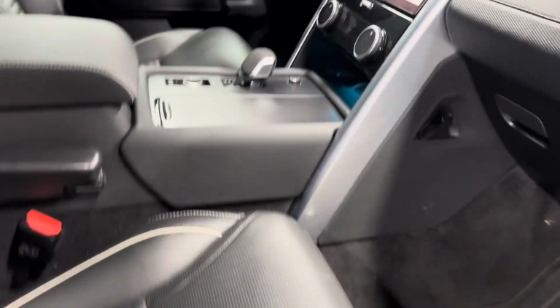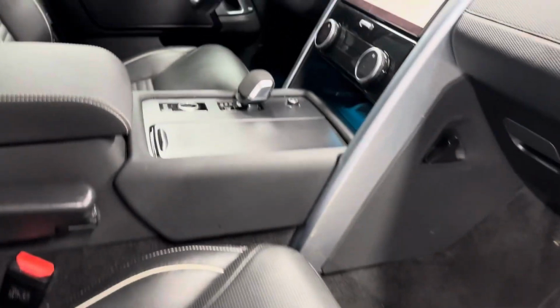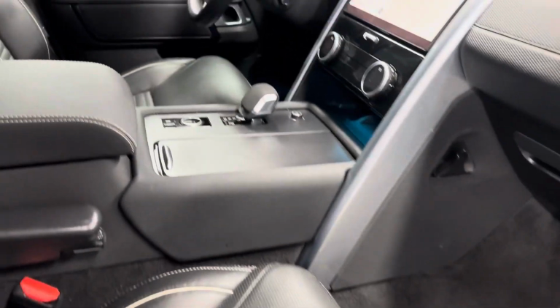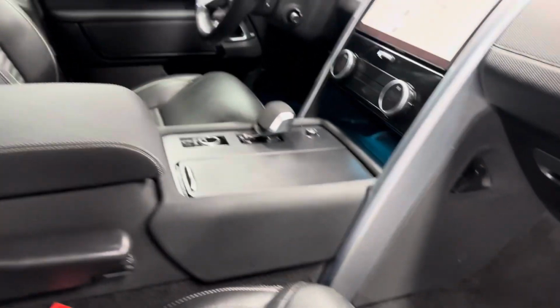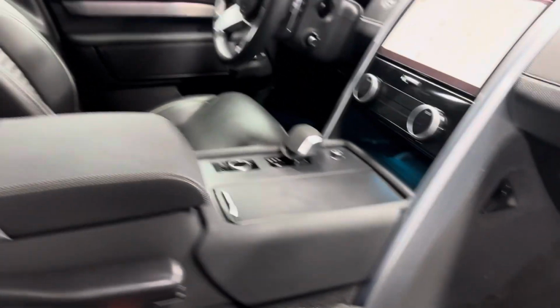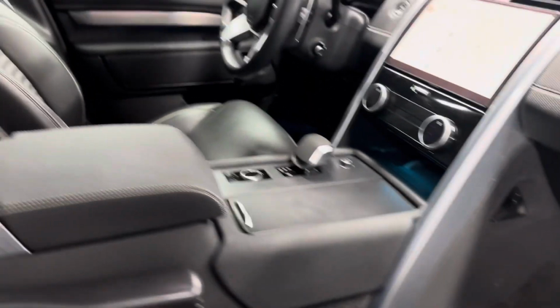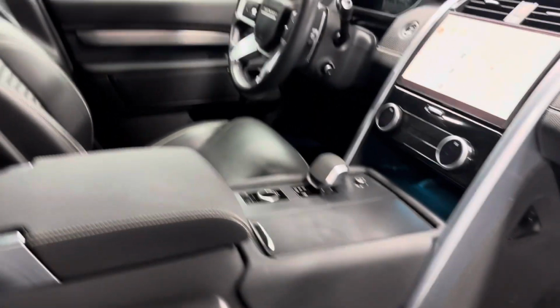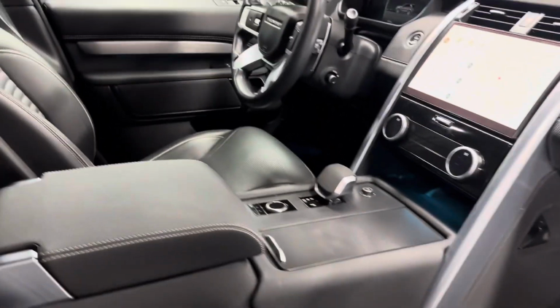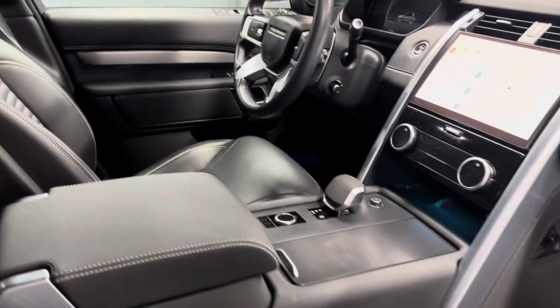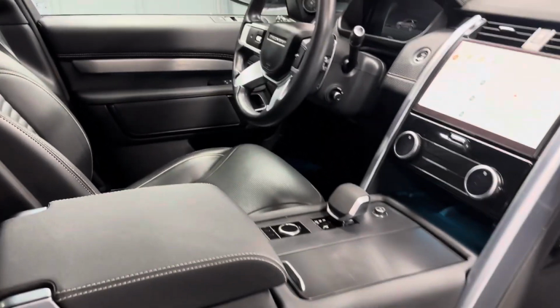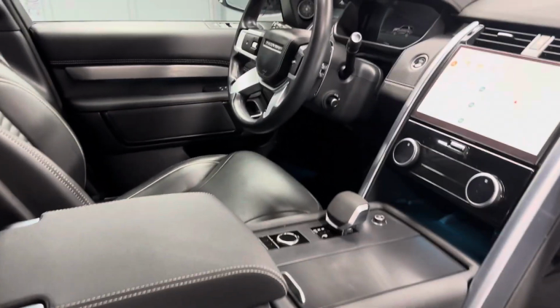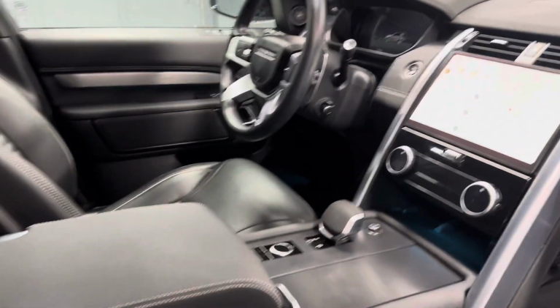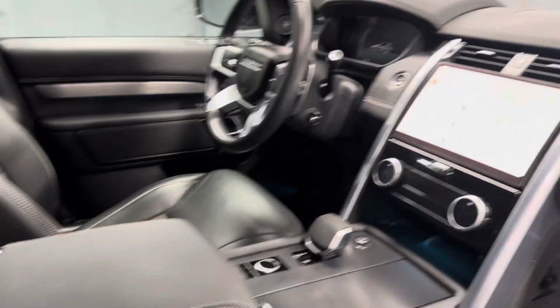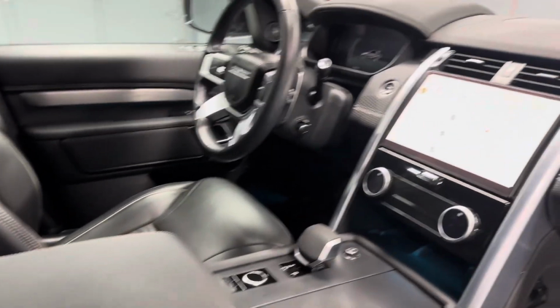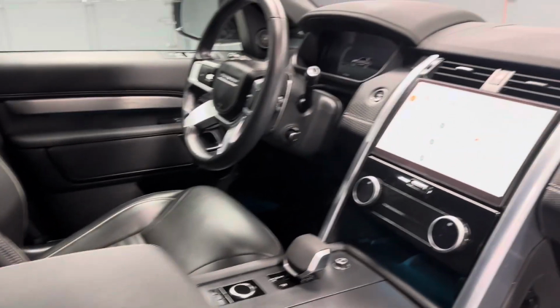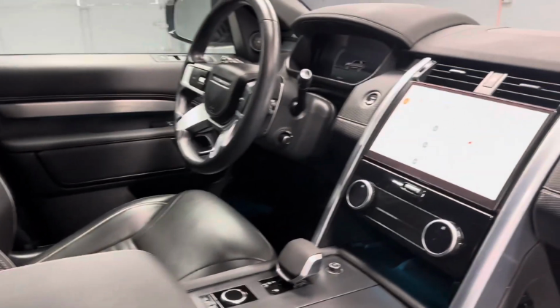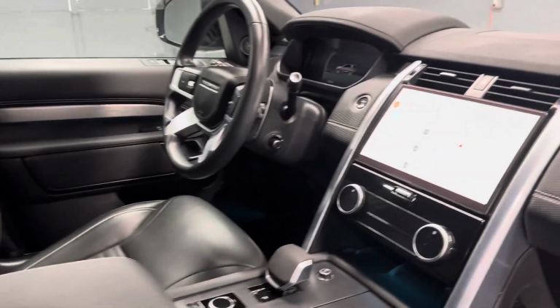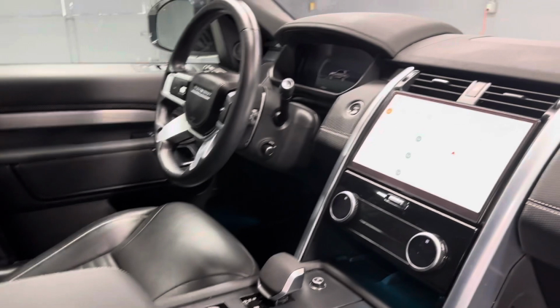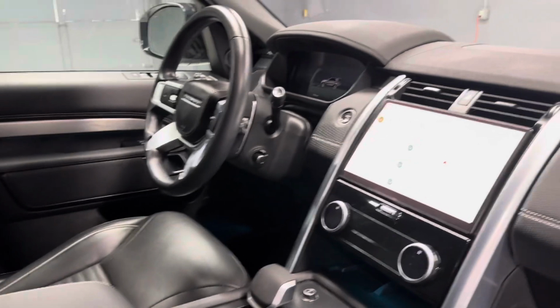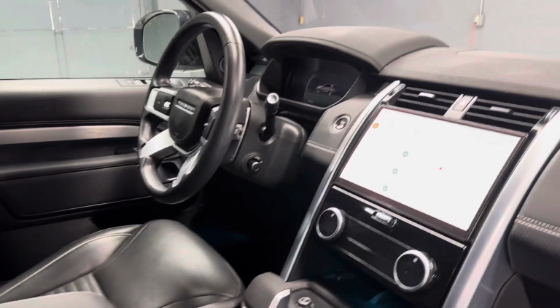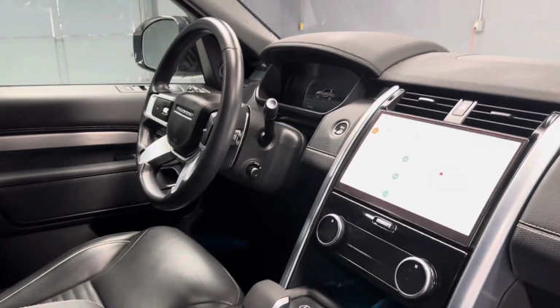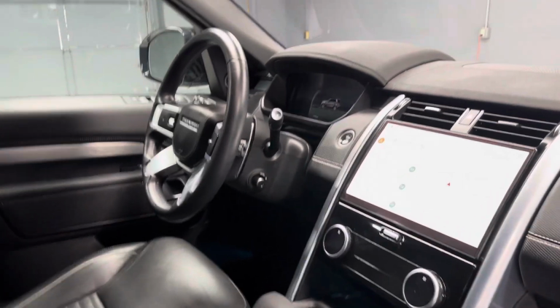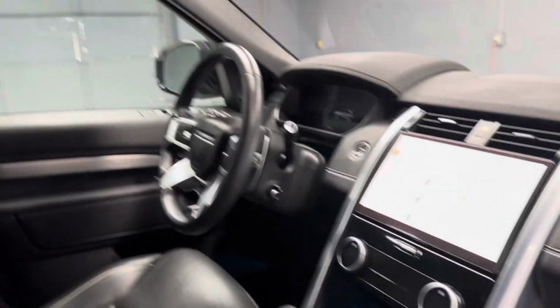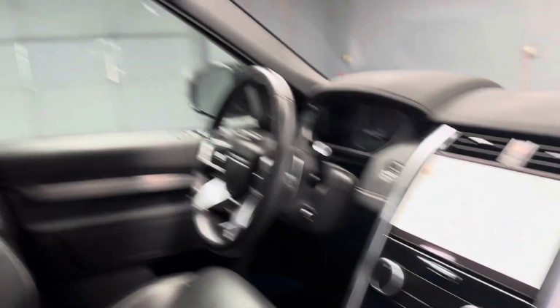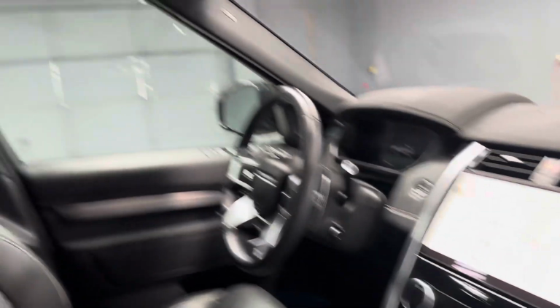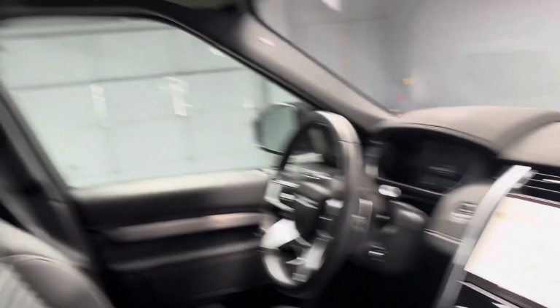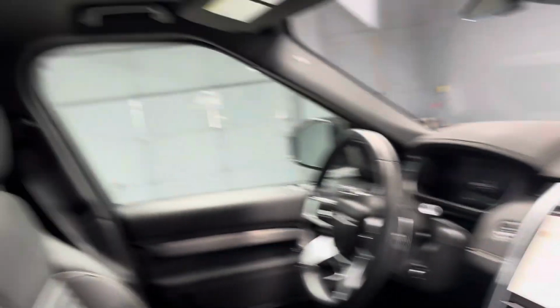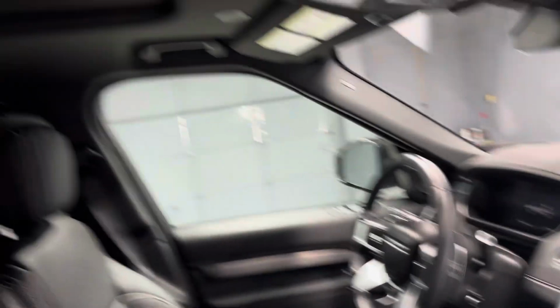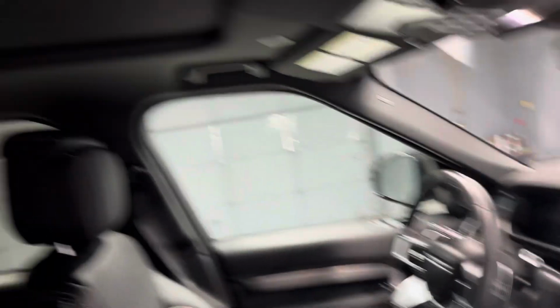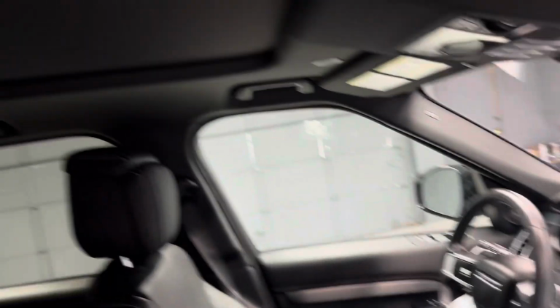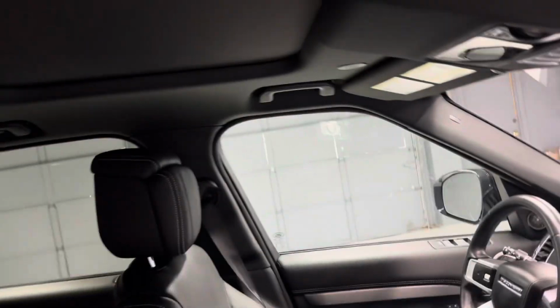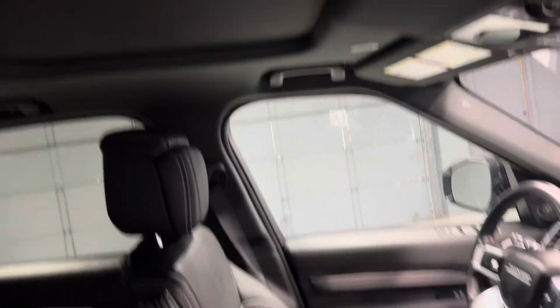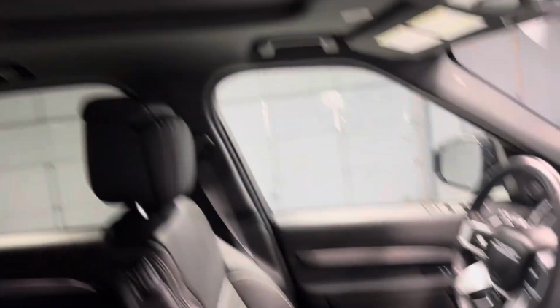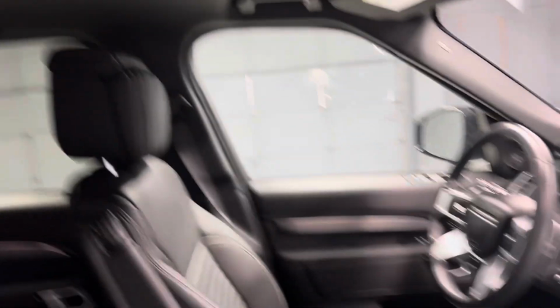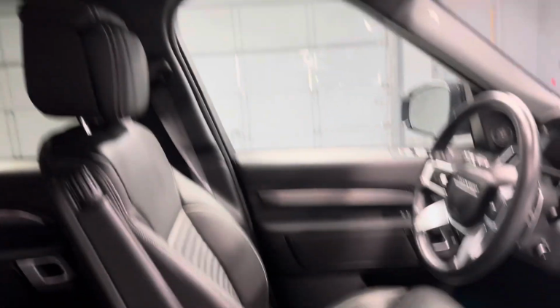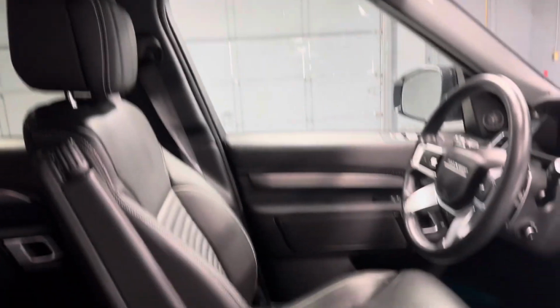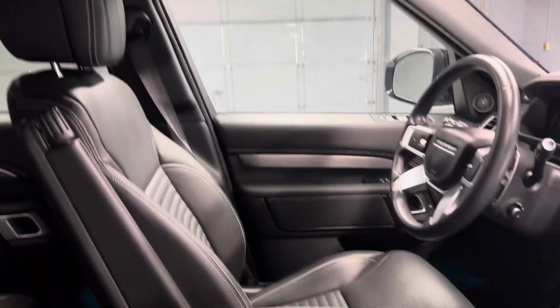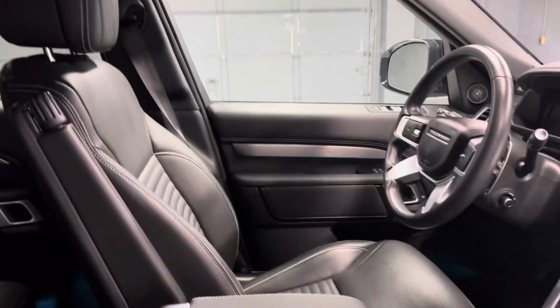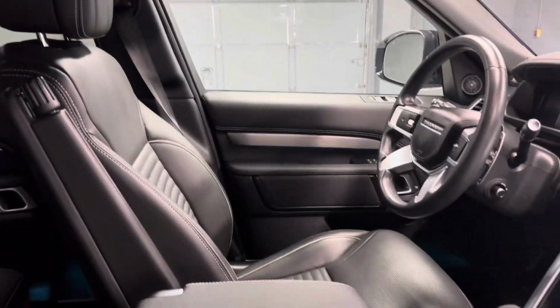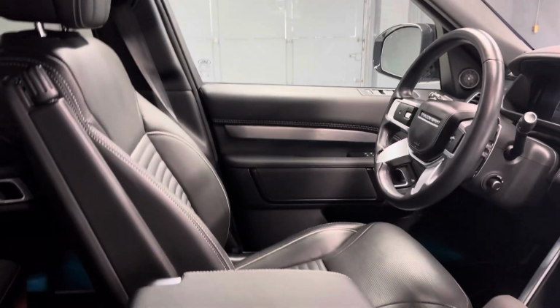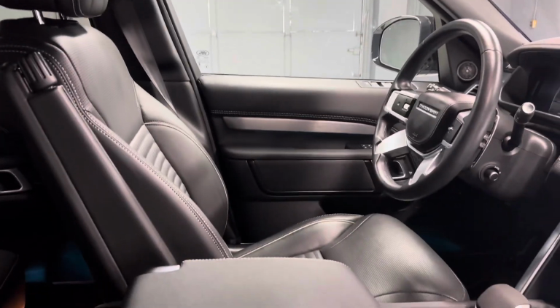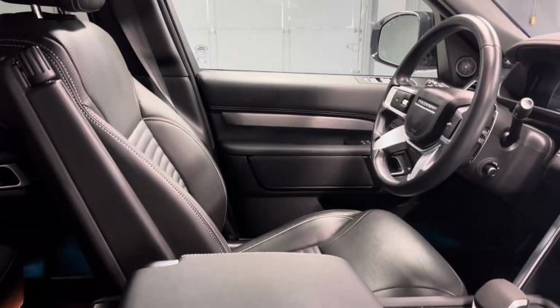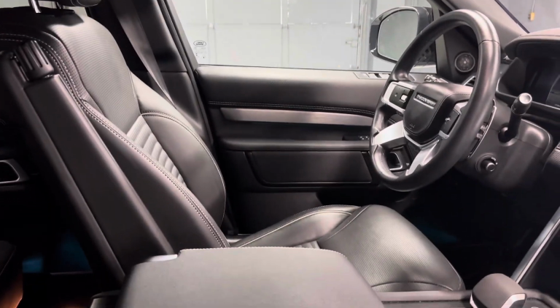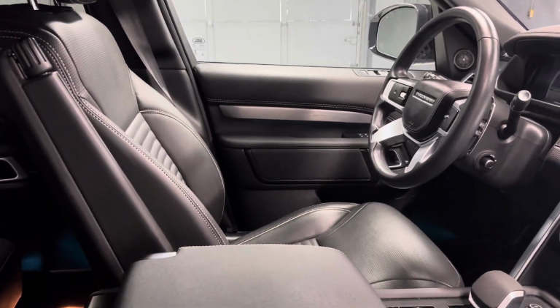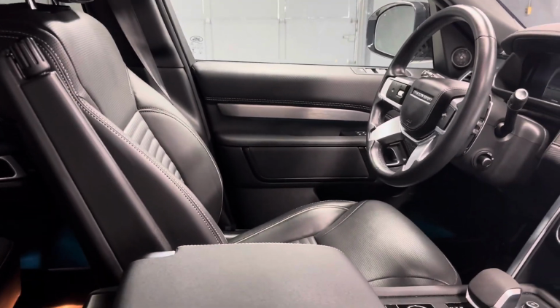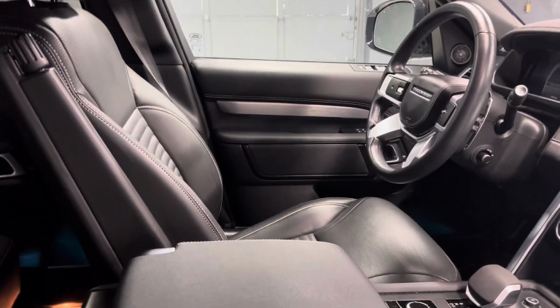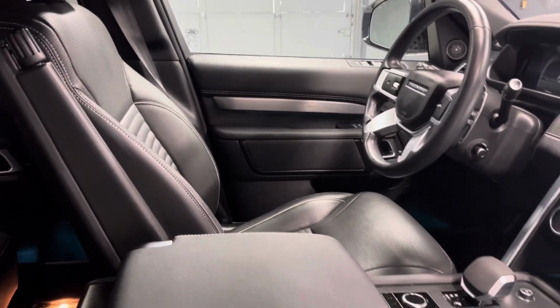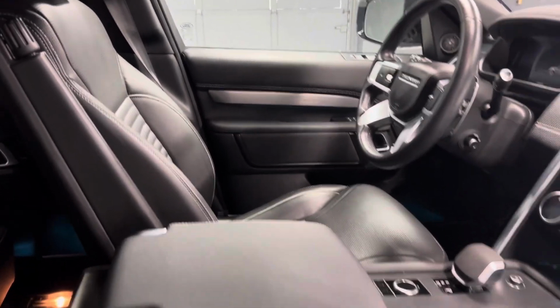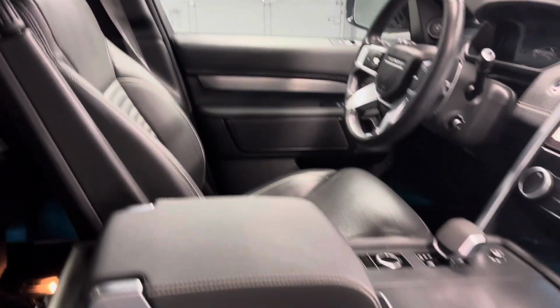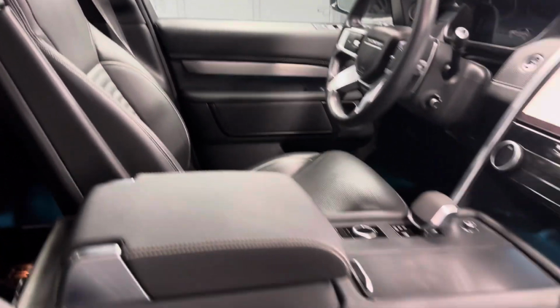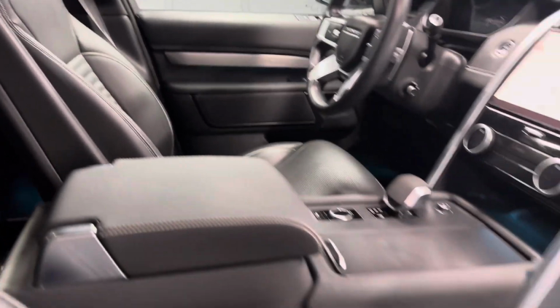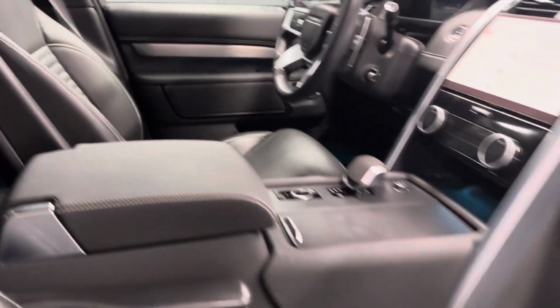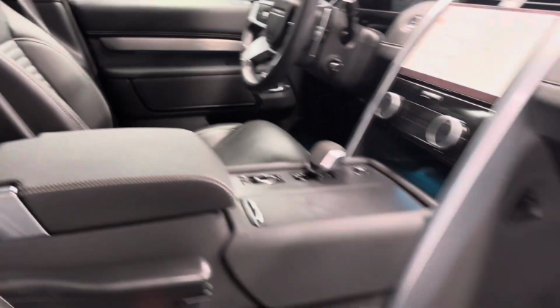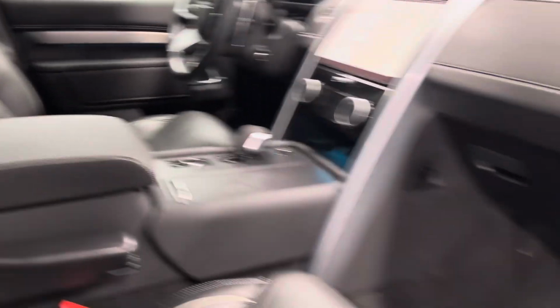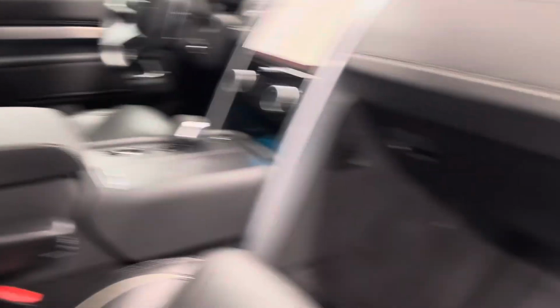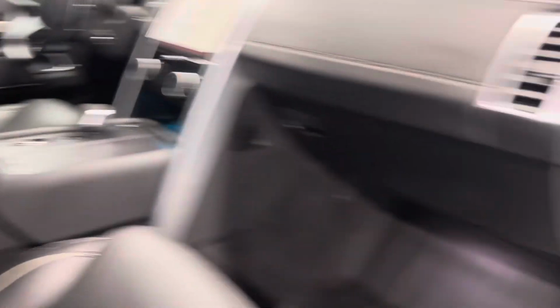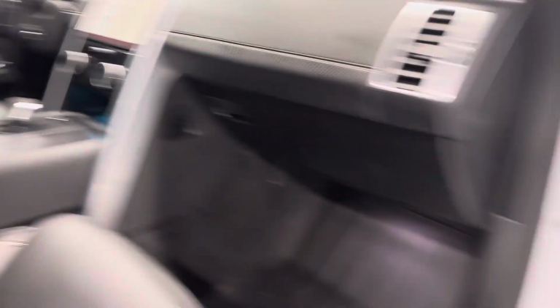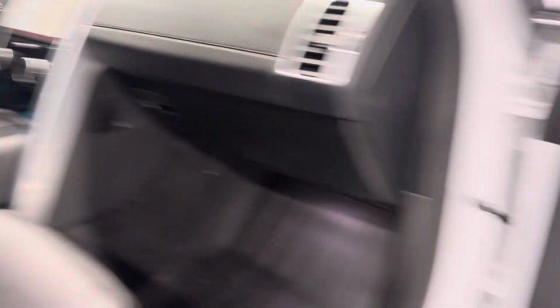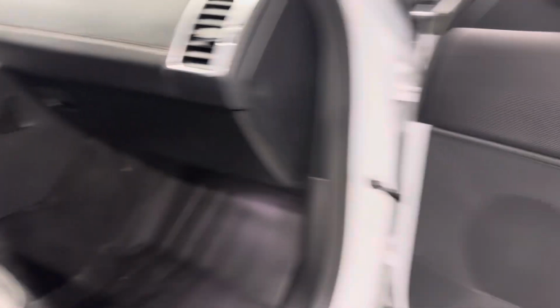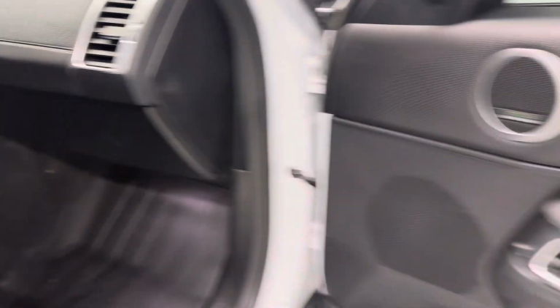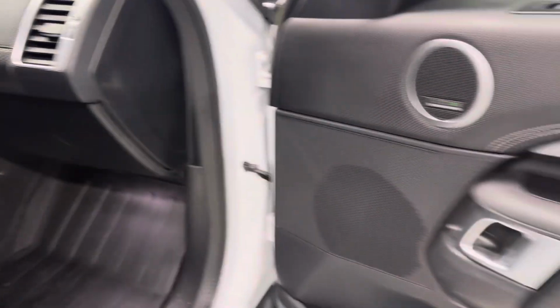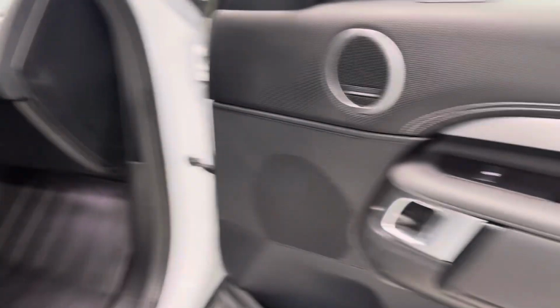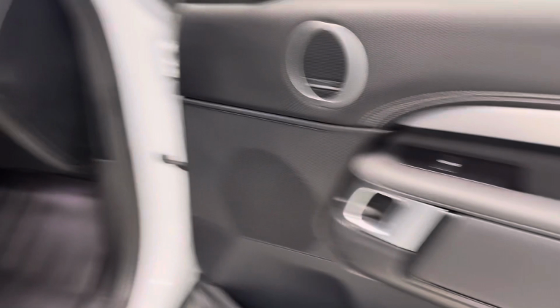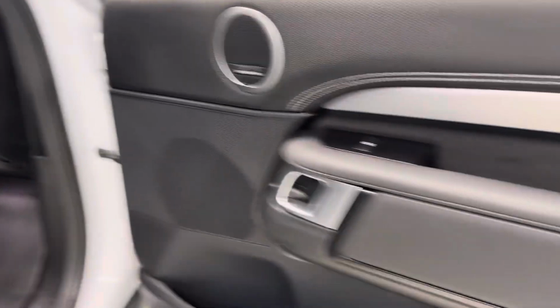It does have the cool climate package. It also has heated seats, heated memory seats, and a heated steering wheel.